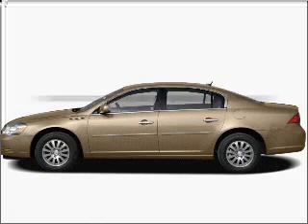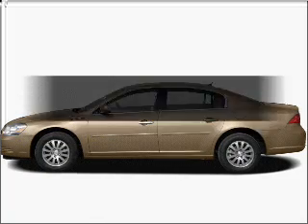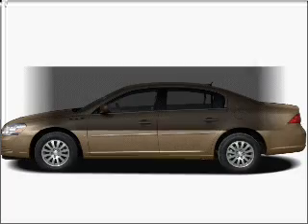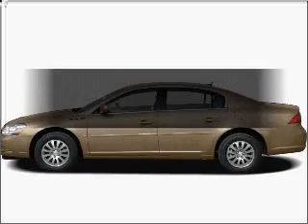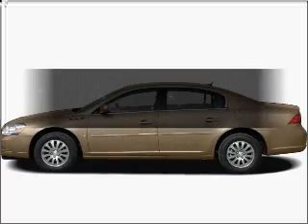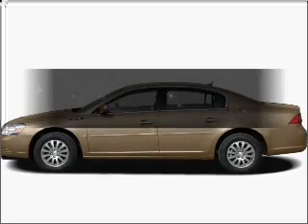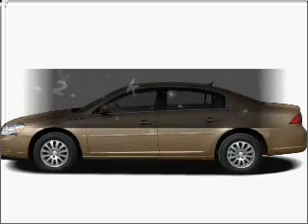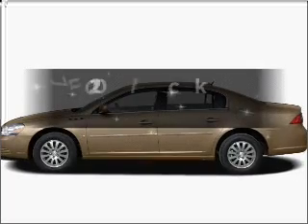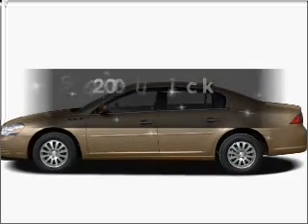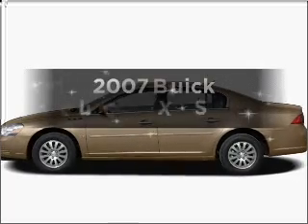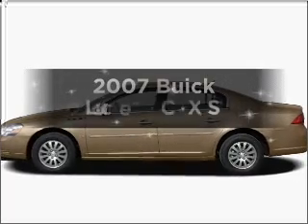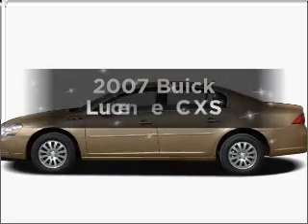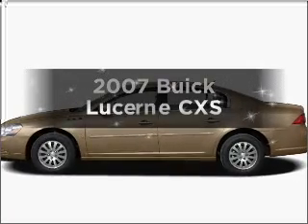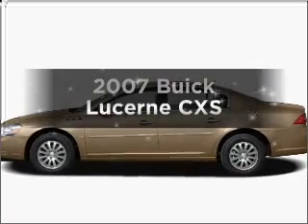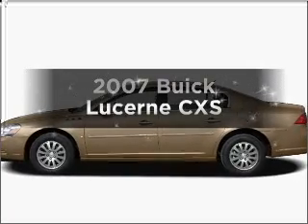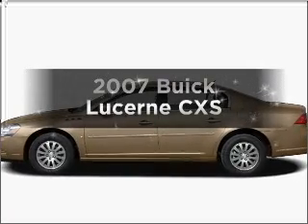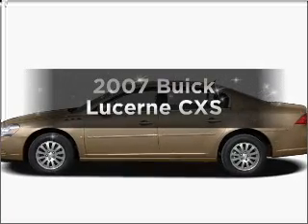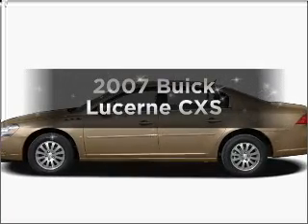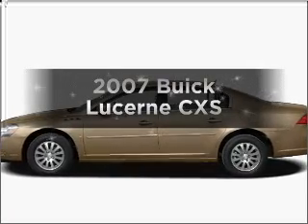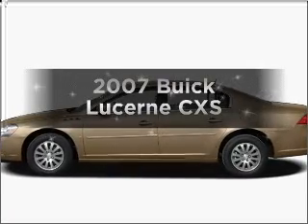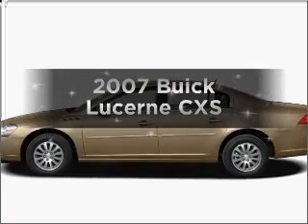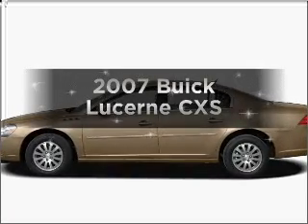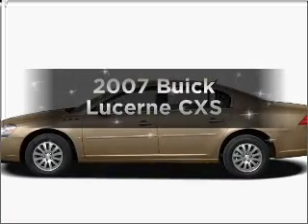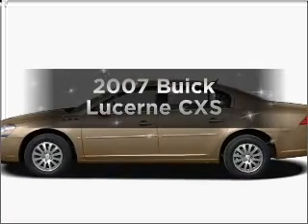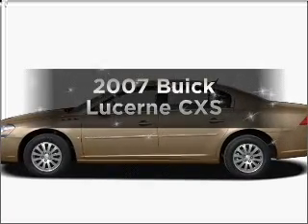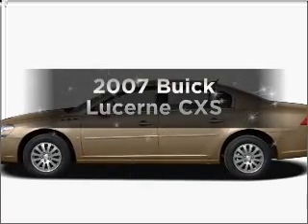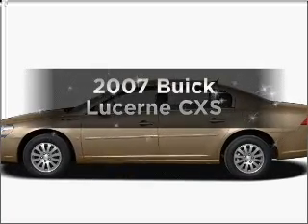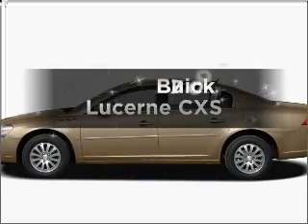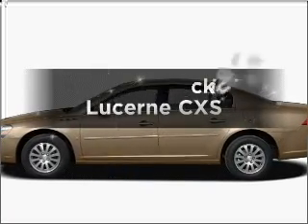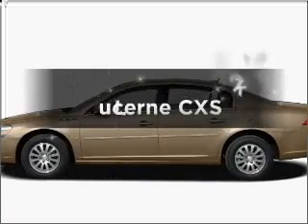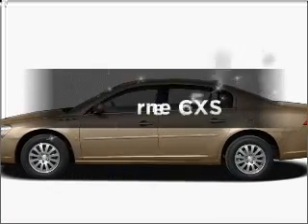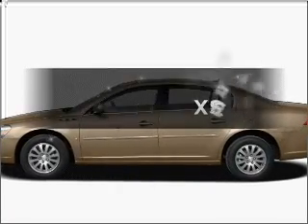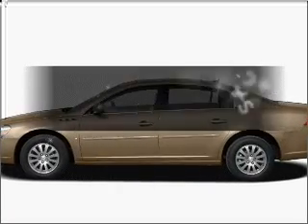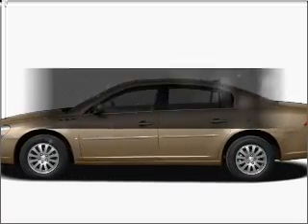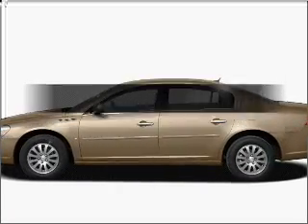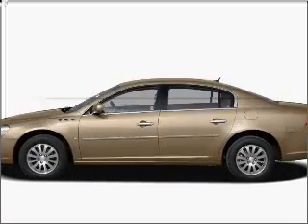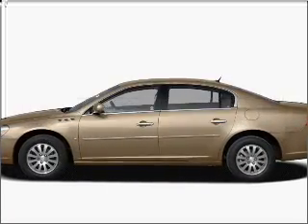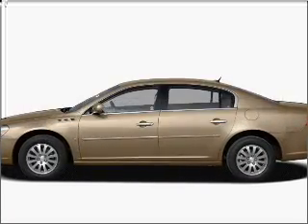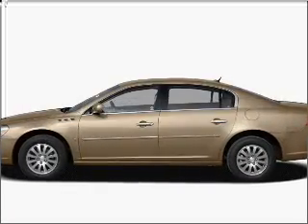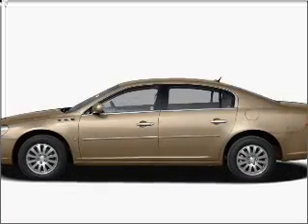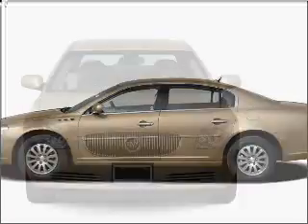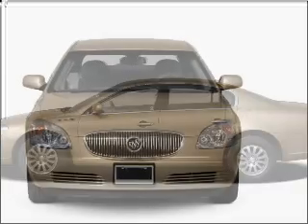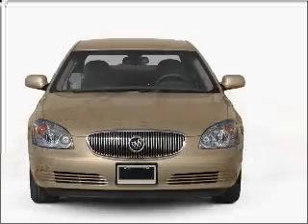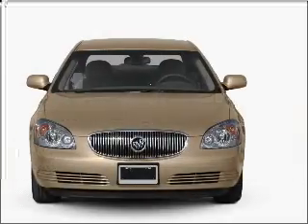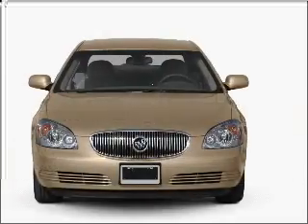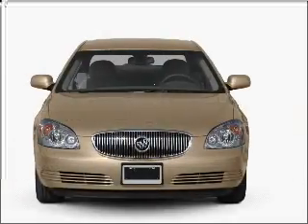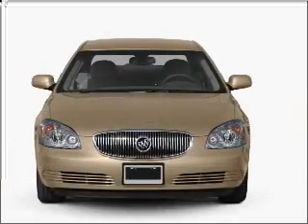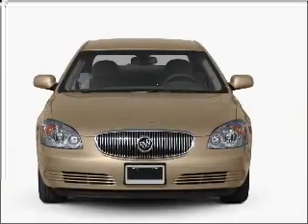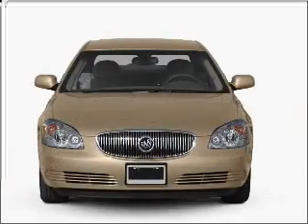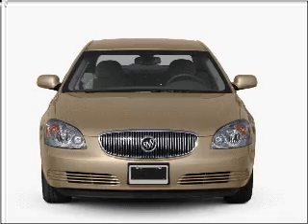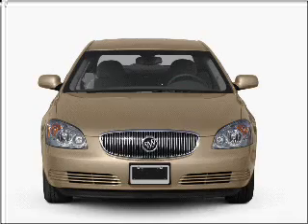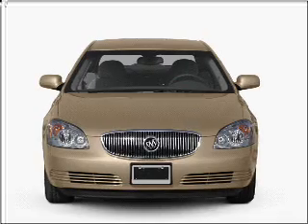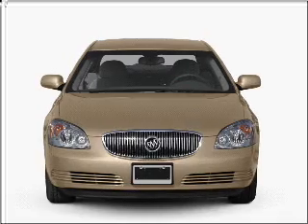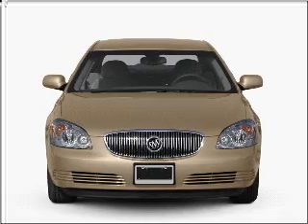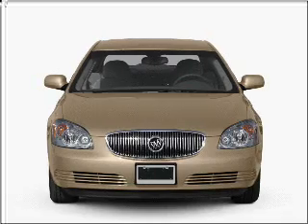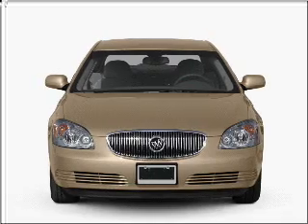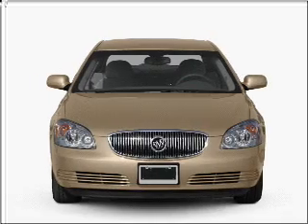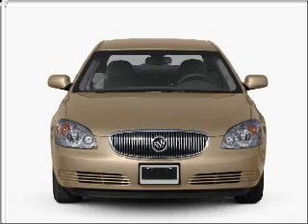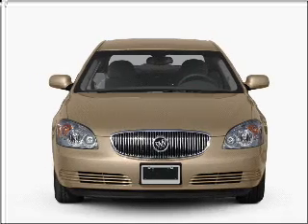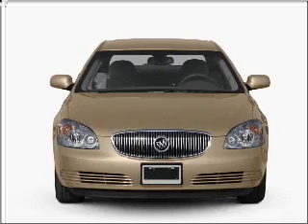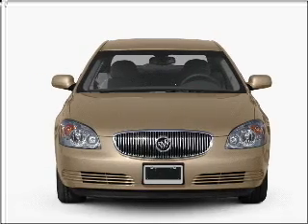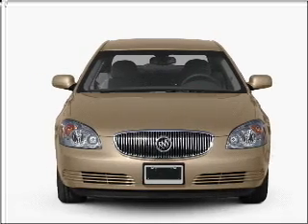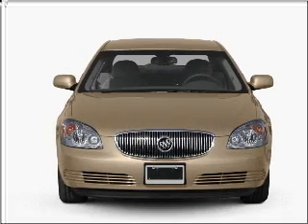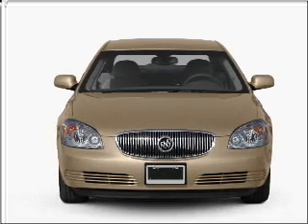Get noticed in this 2007 Buick Lucerne. If you're looking for a first-rate auto, this one could be yours today.